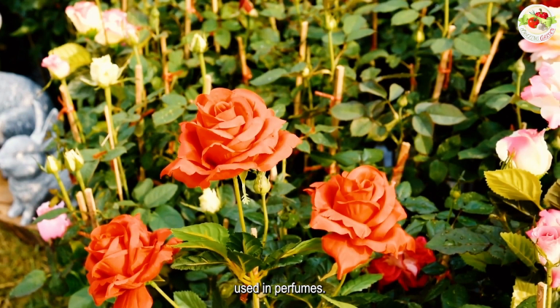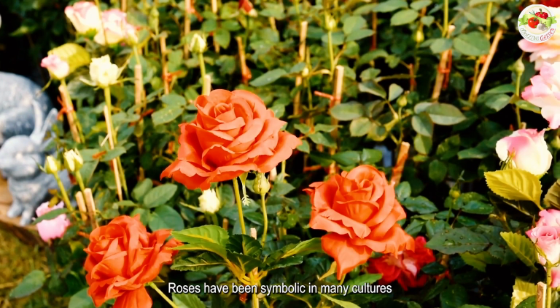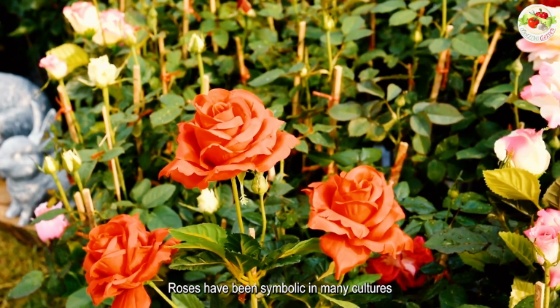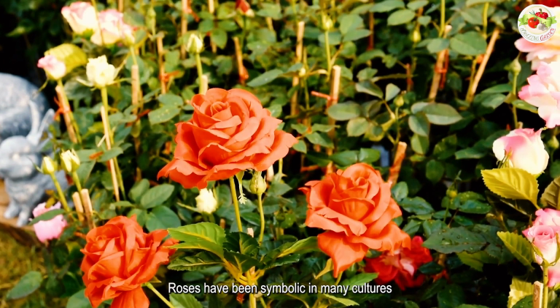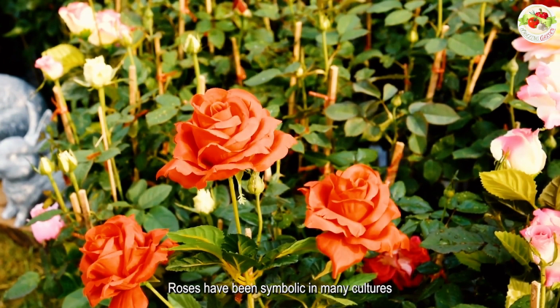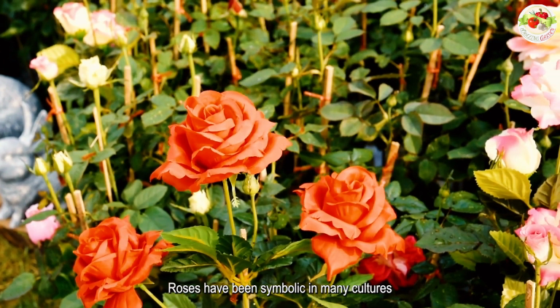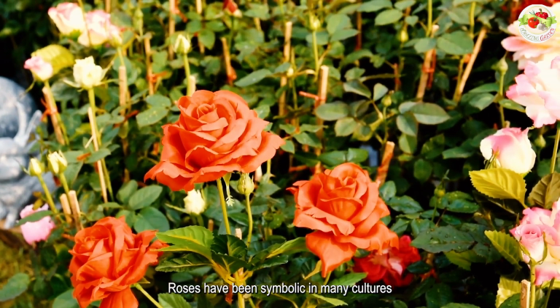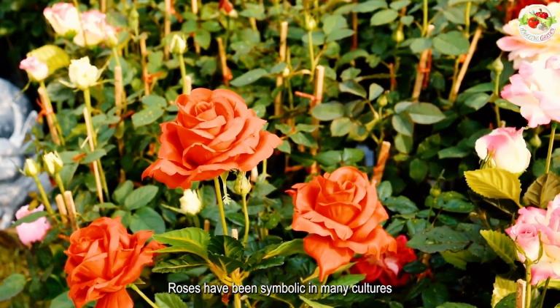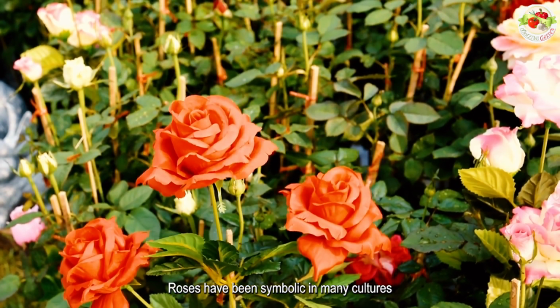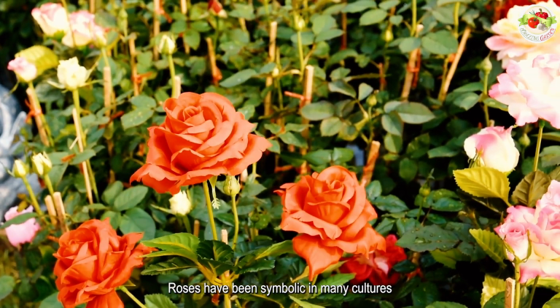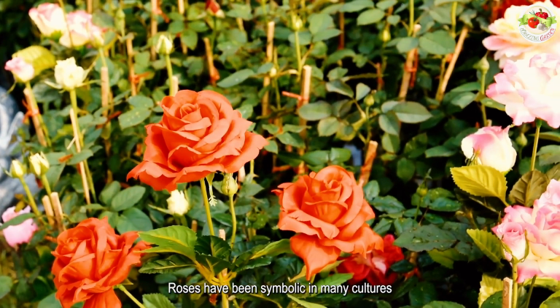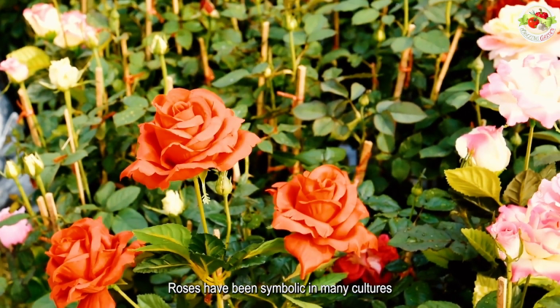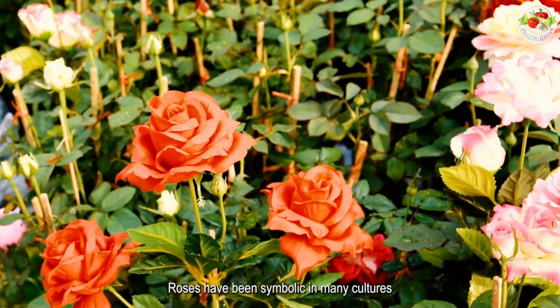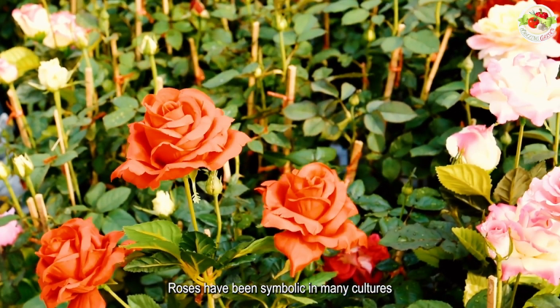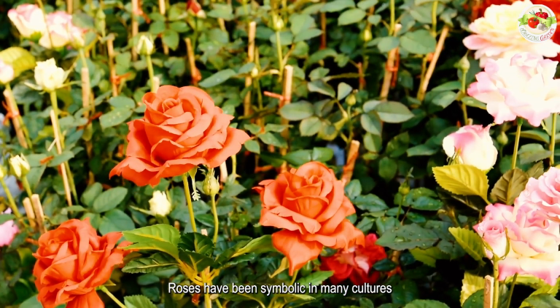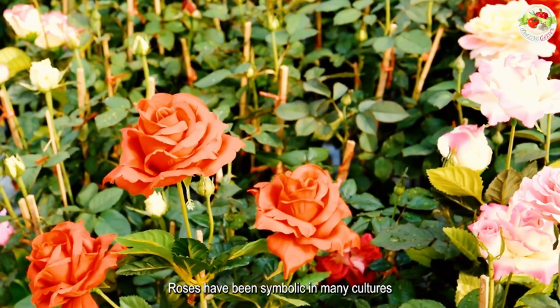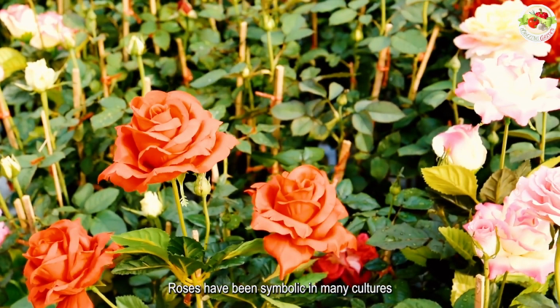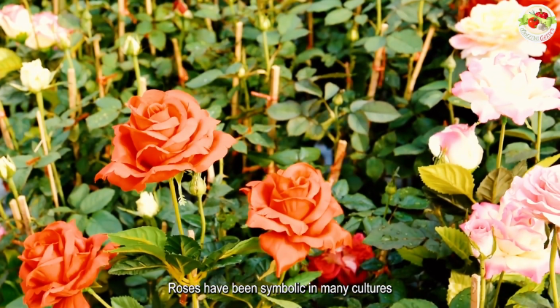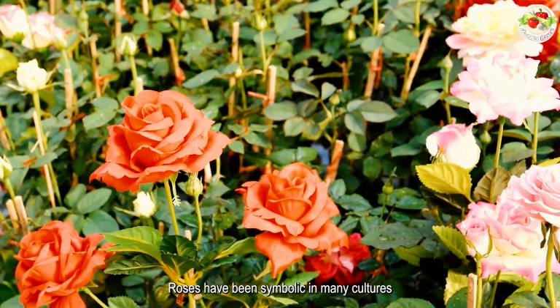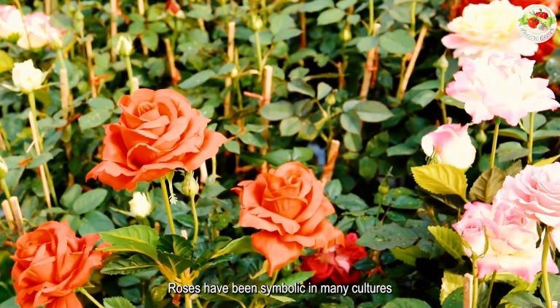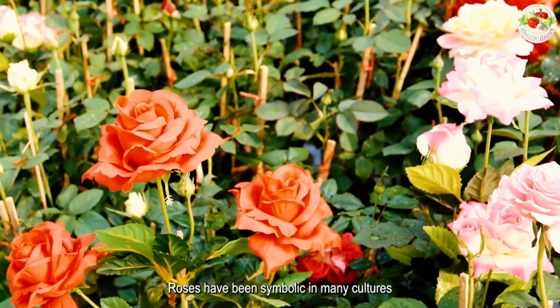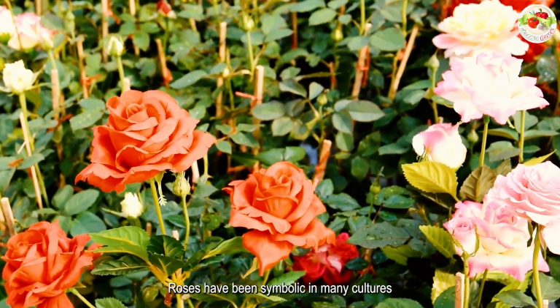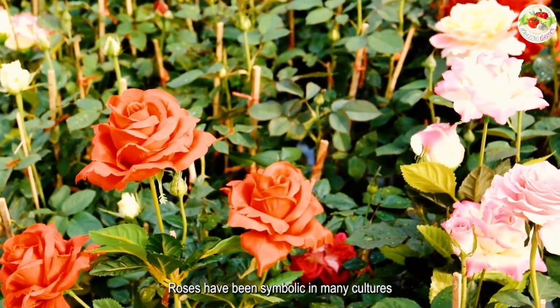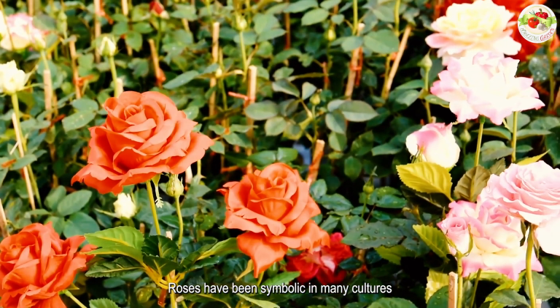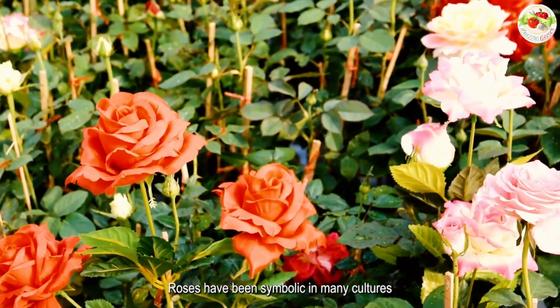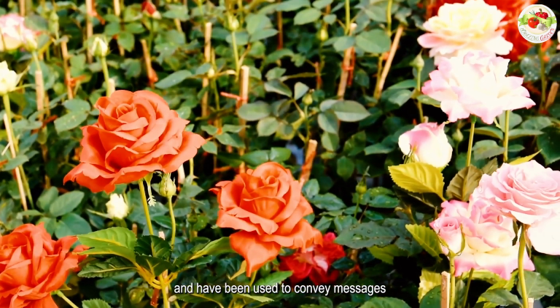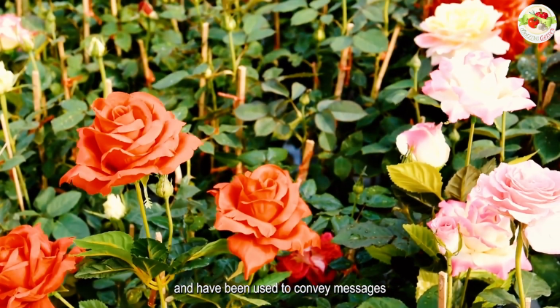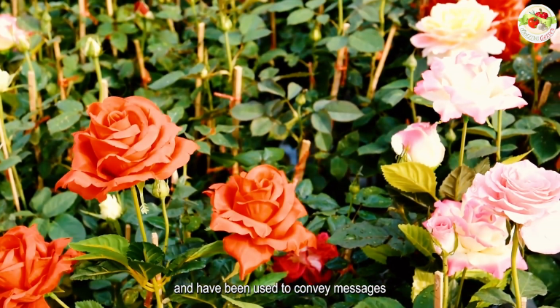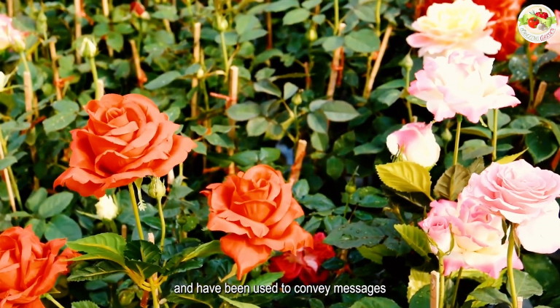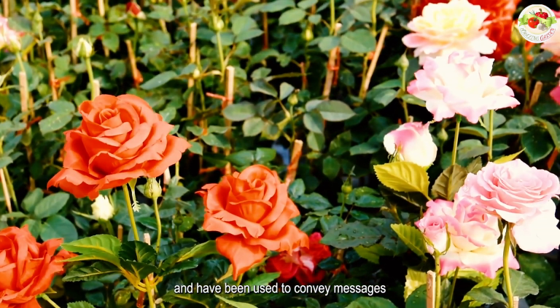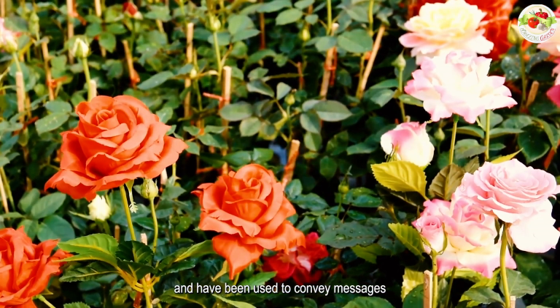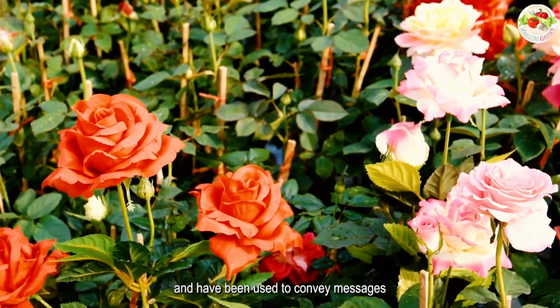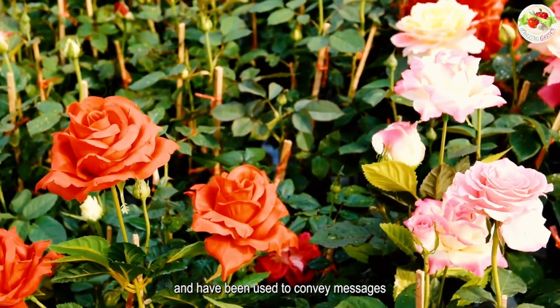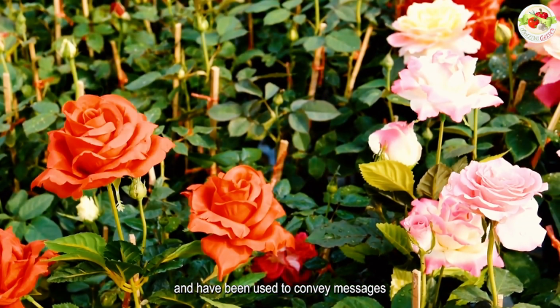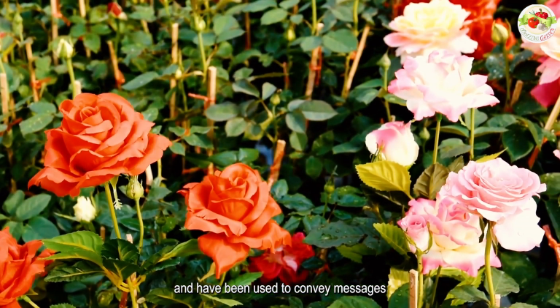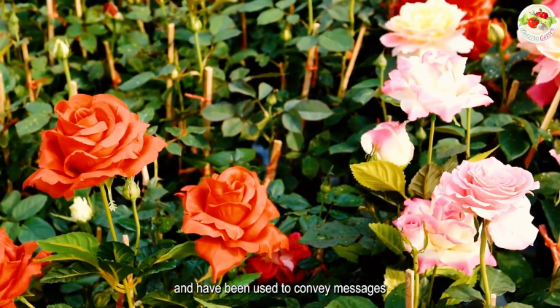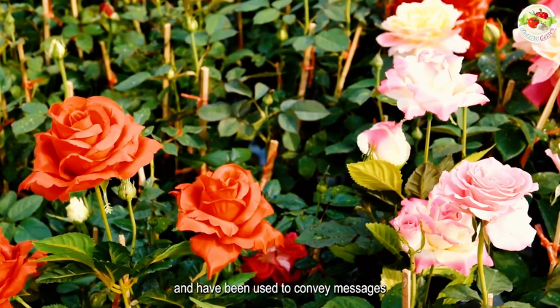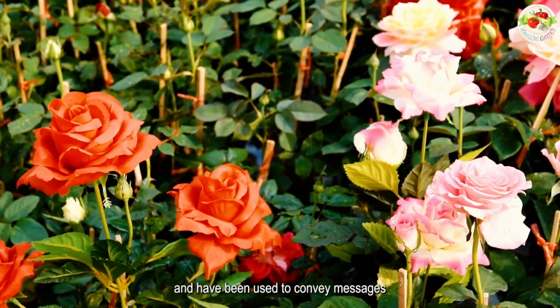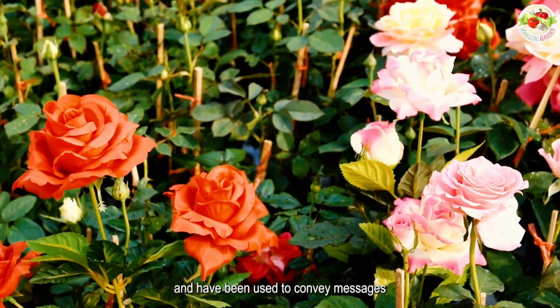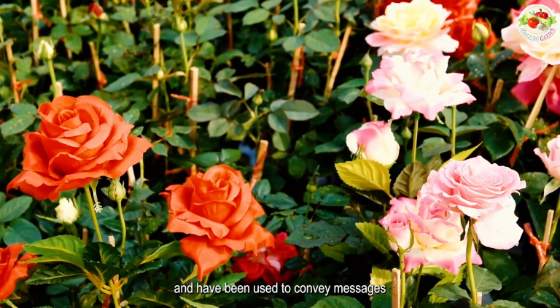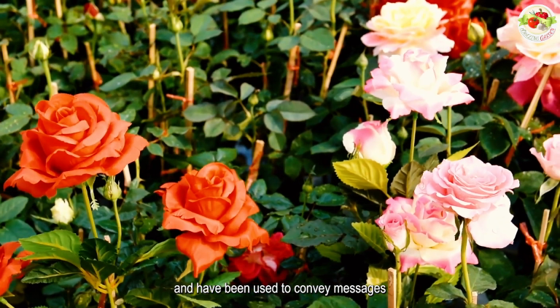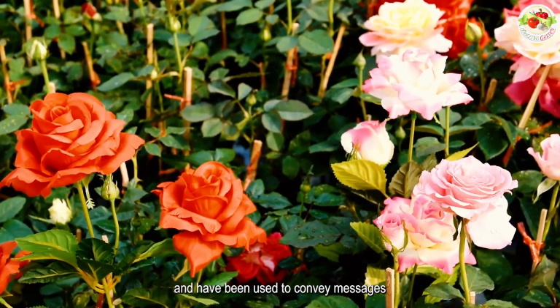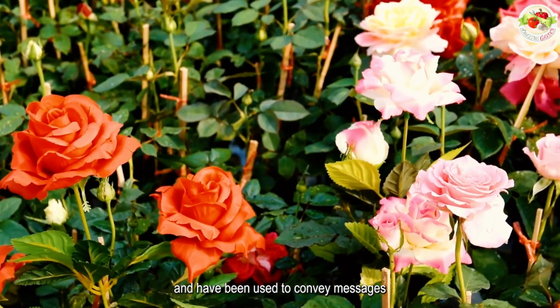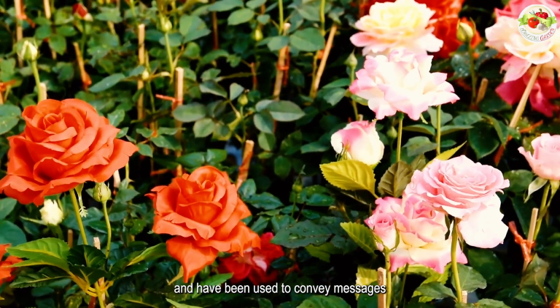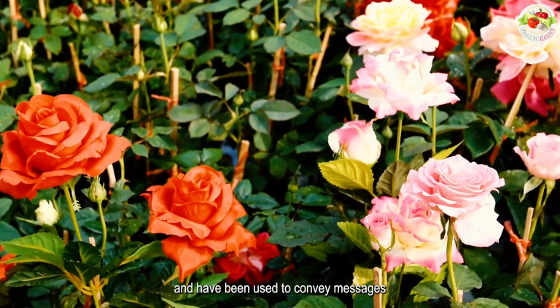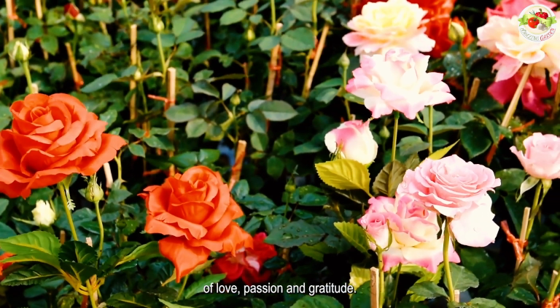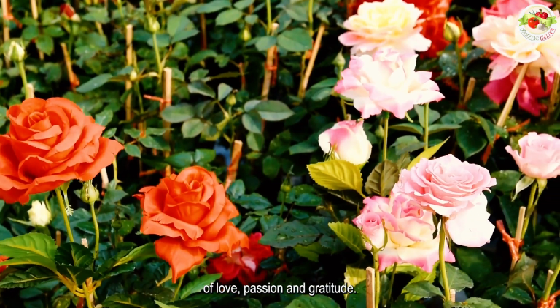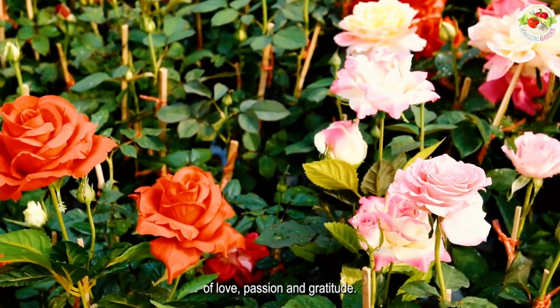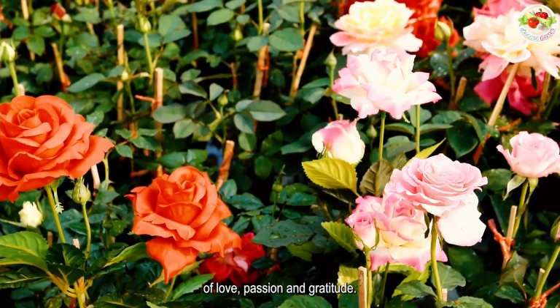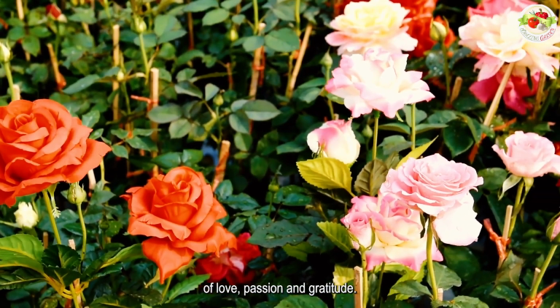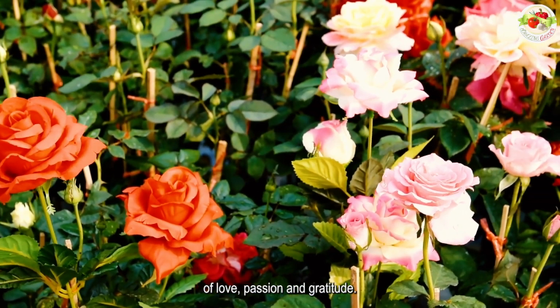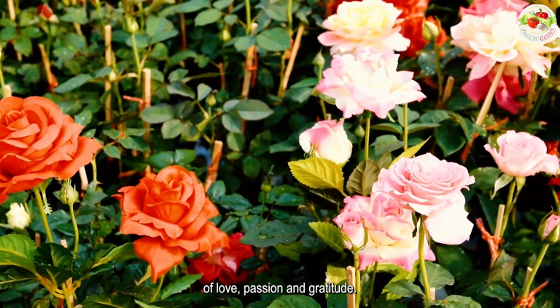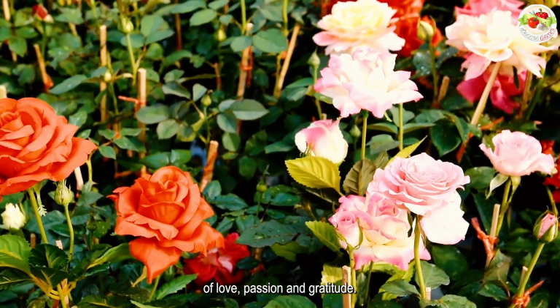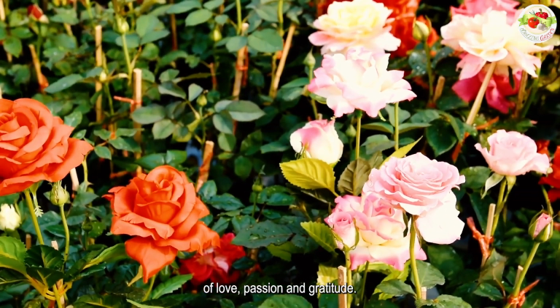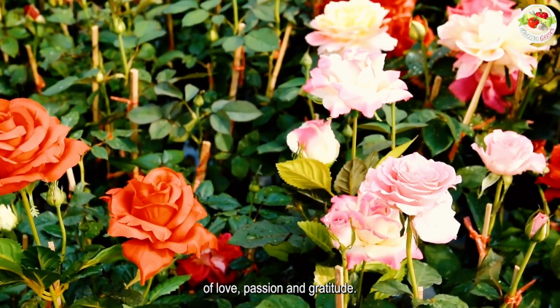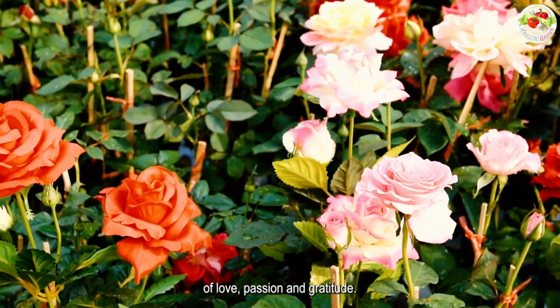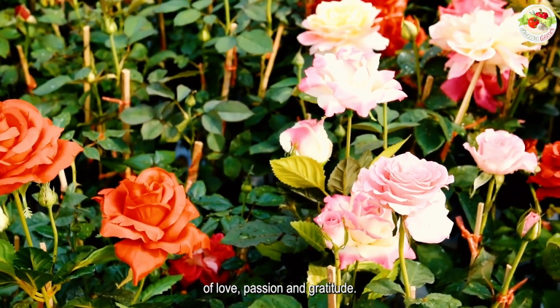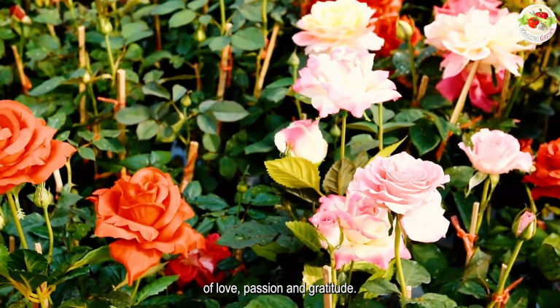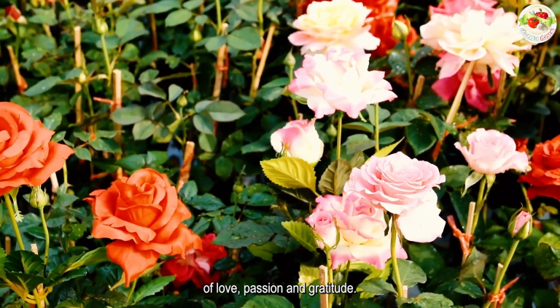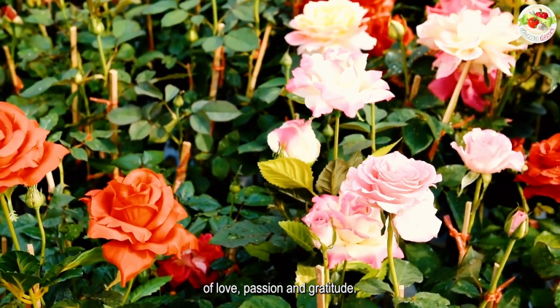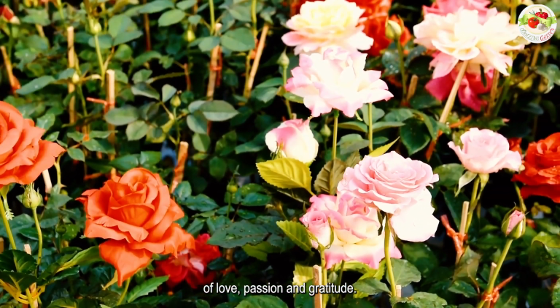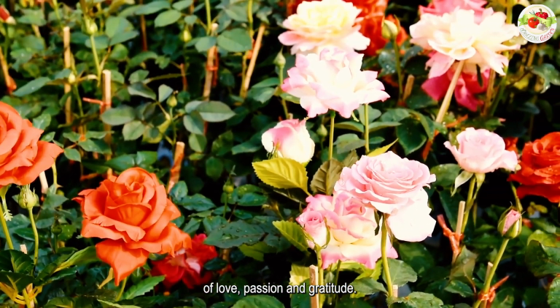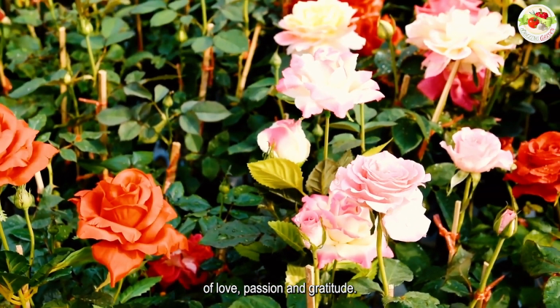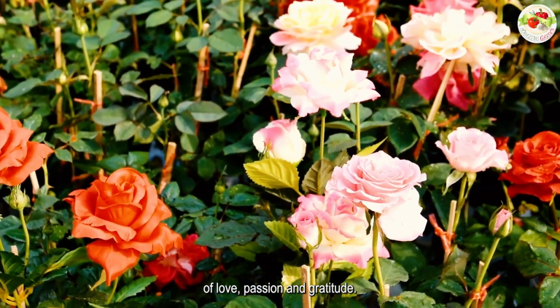Roses have been symbolic in many cultures and have been used to convey messages of love, passion, and gratitude.